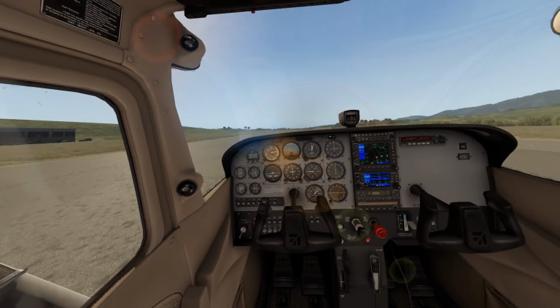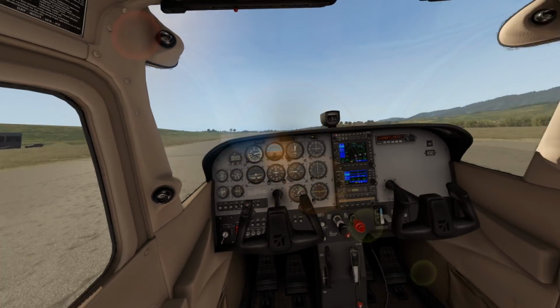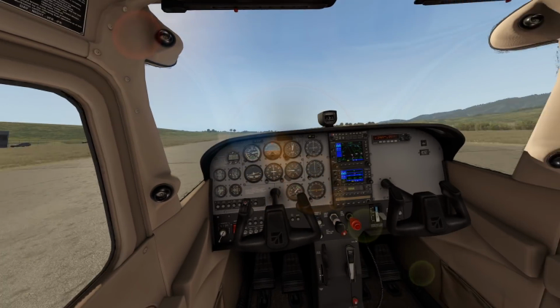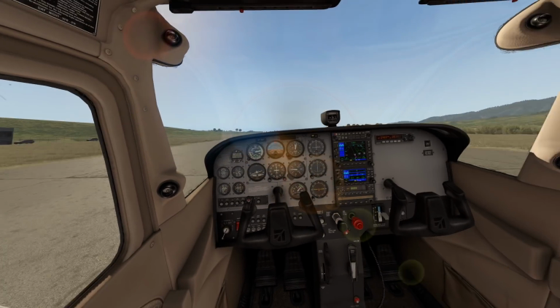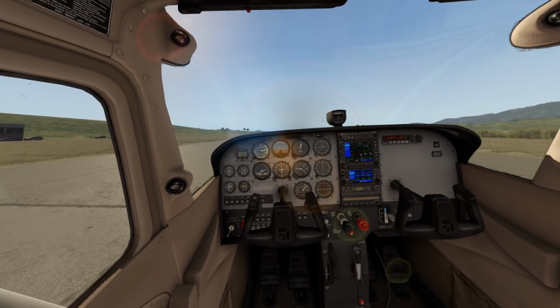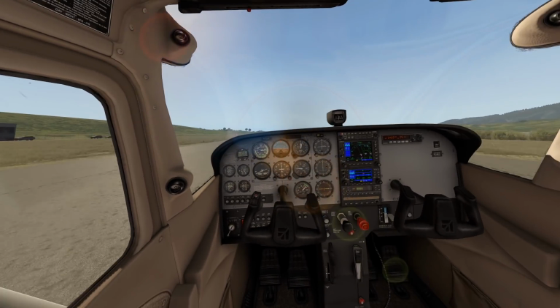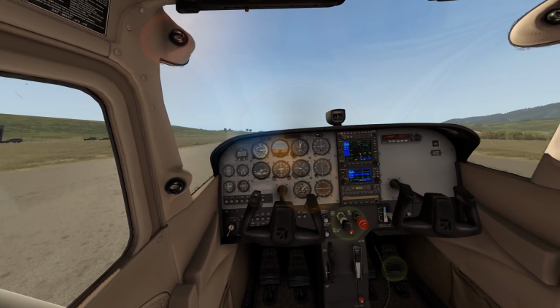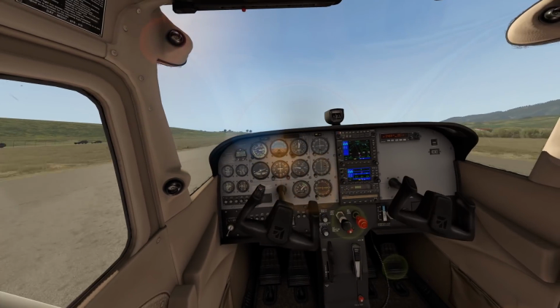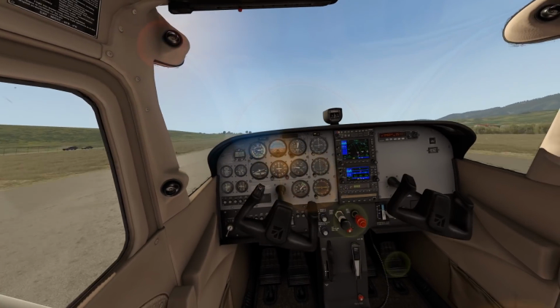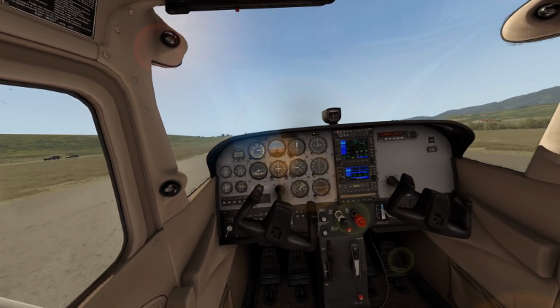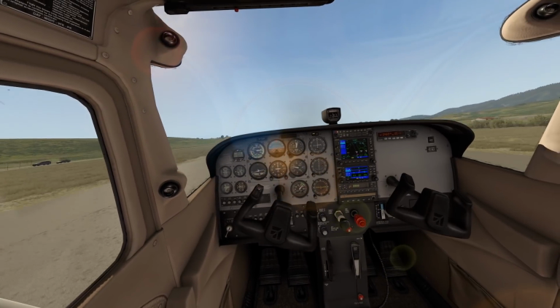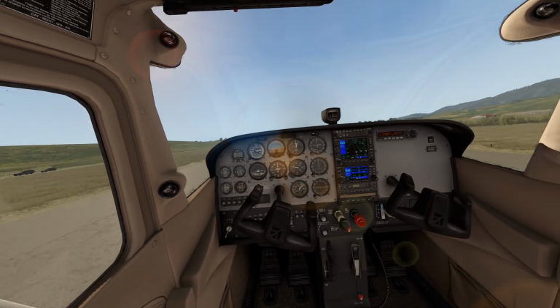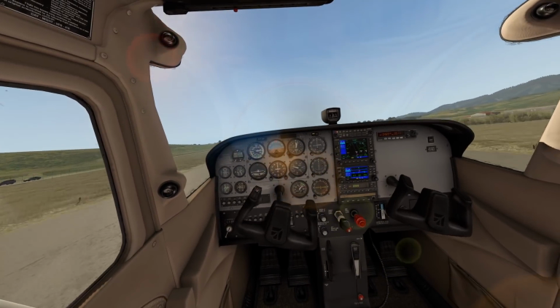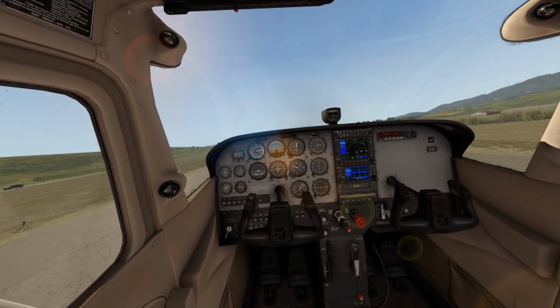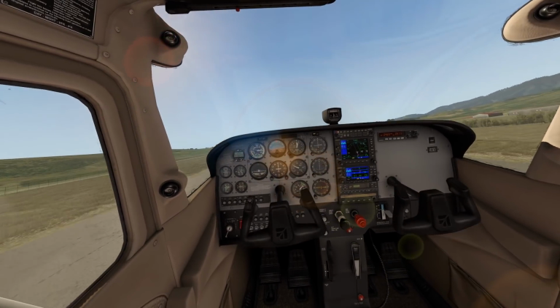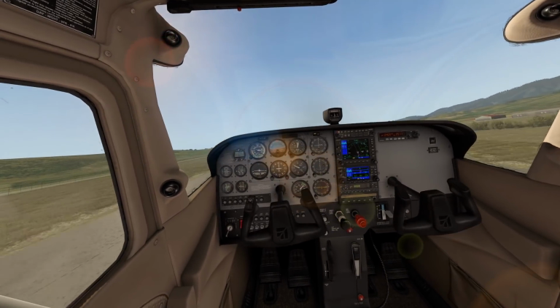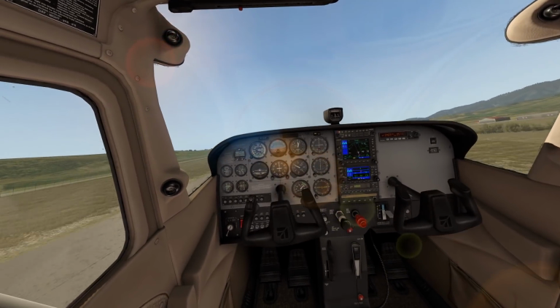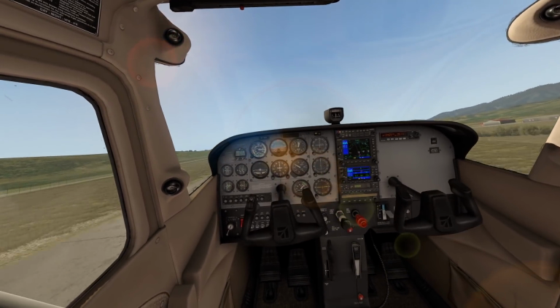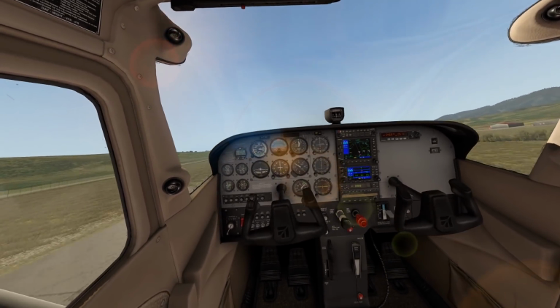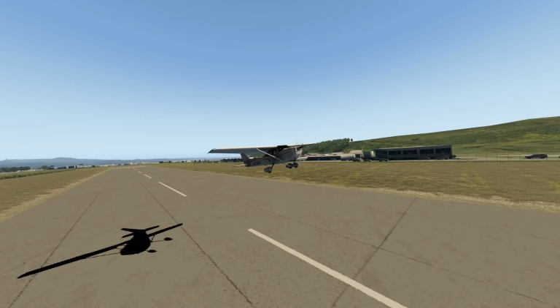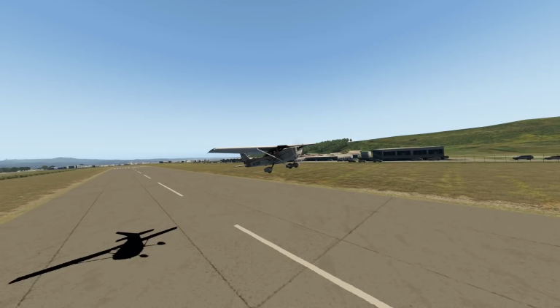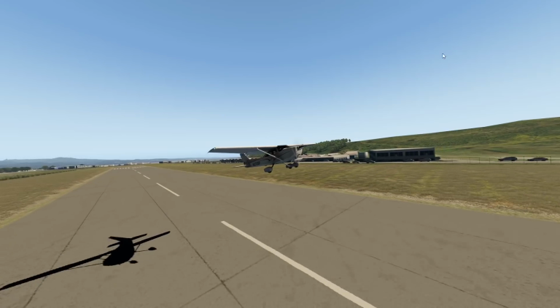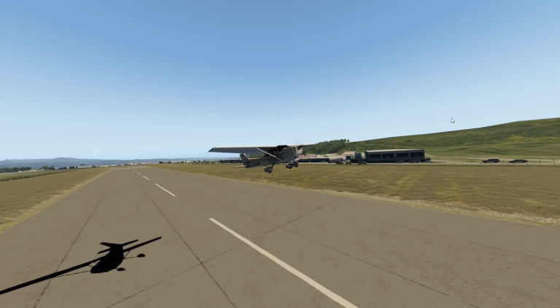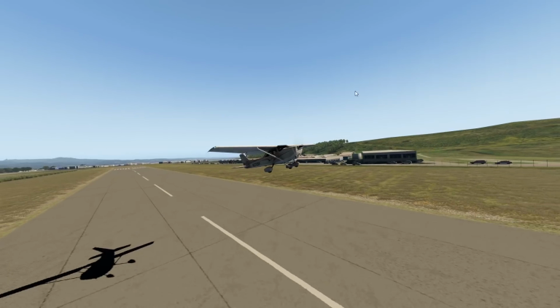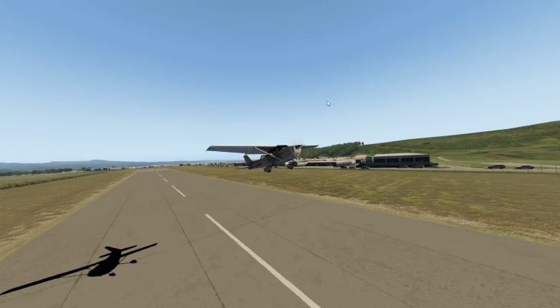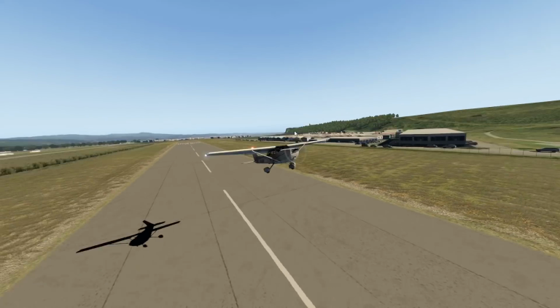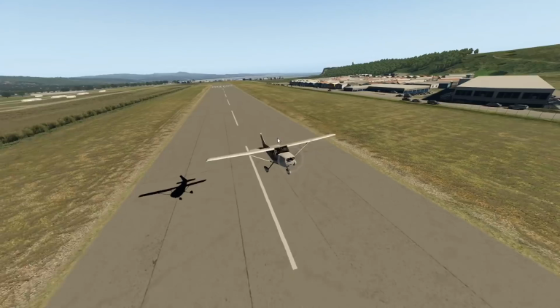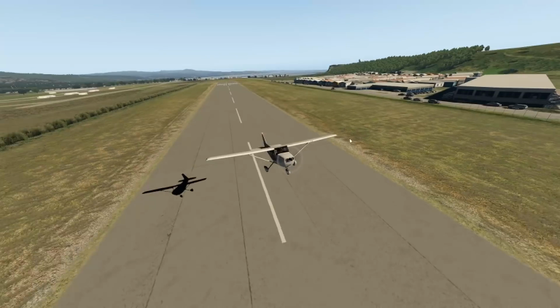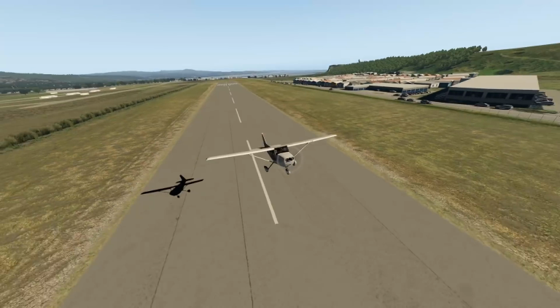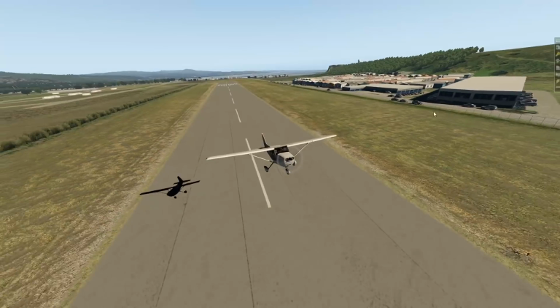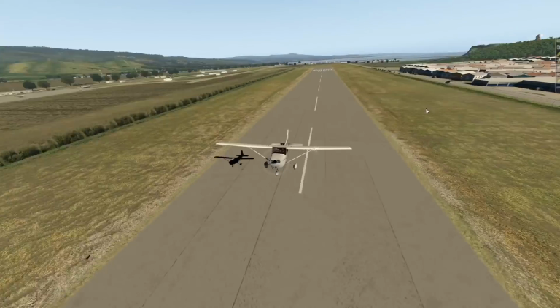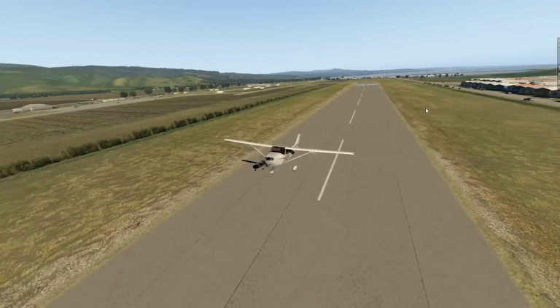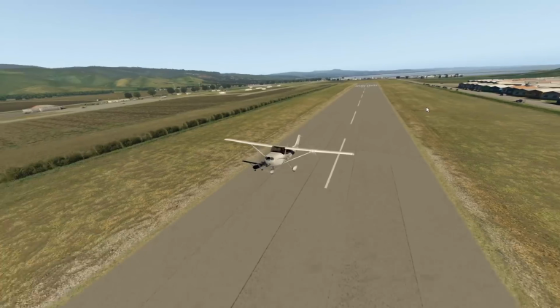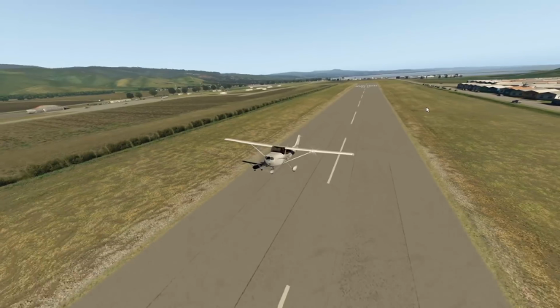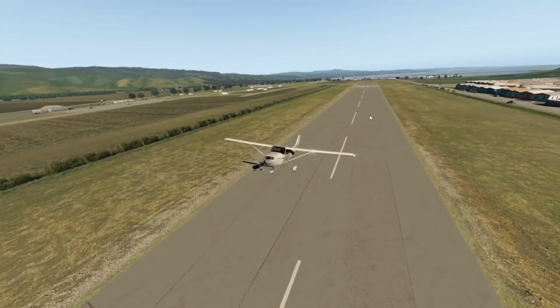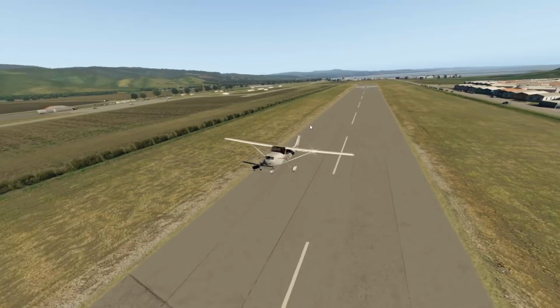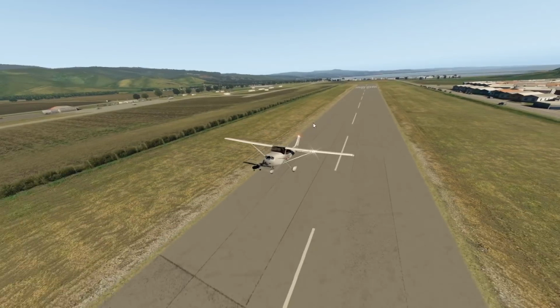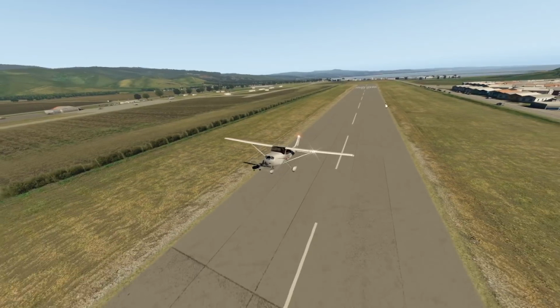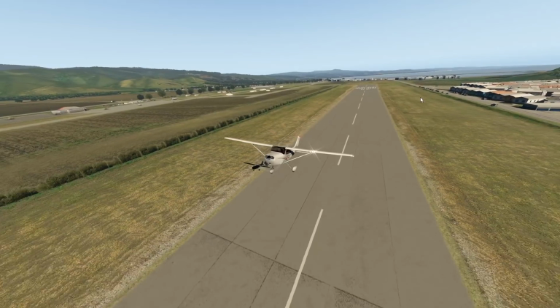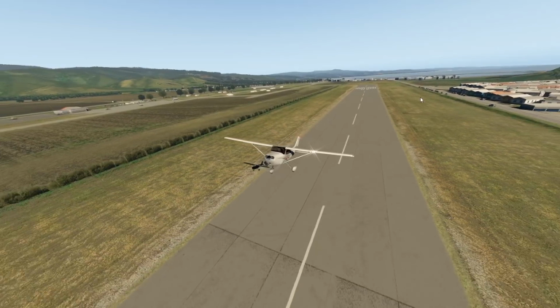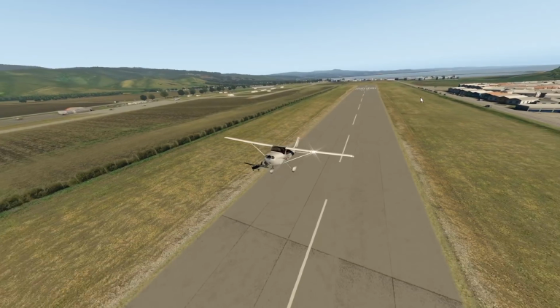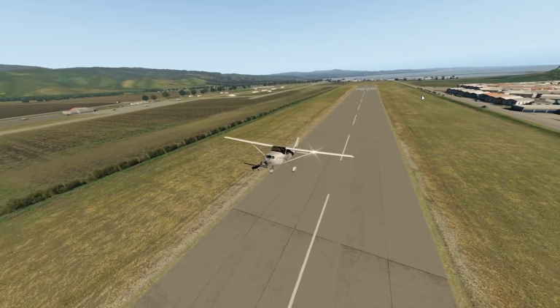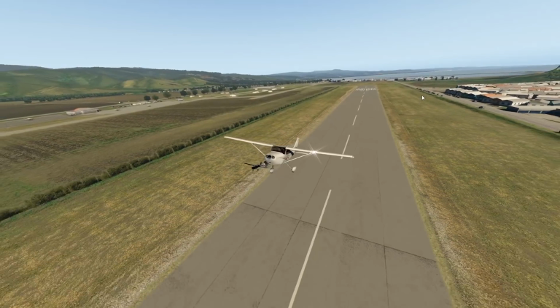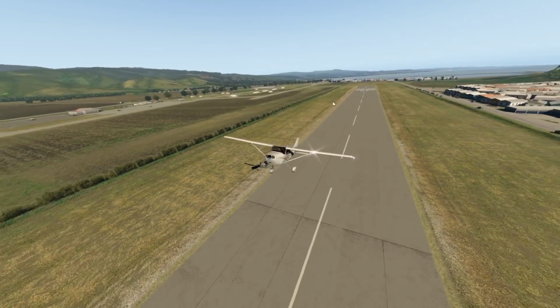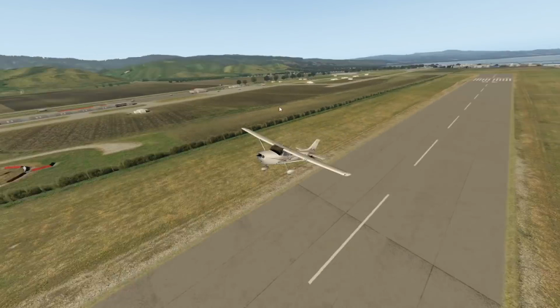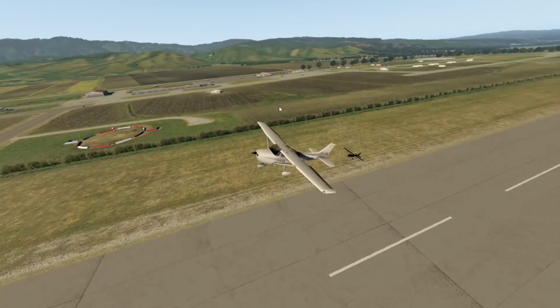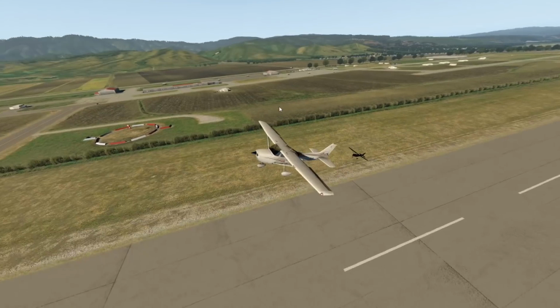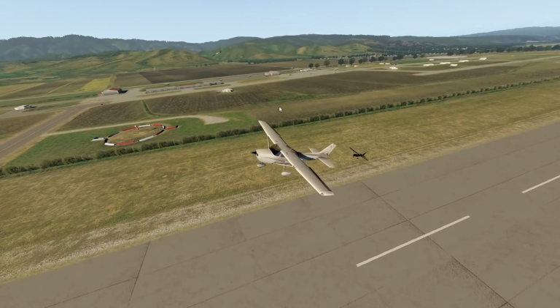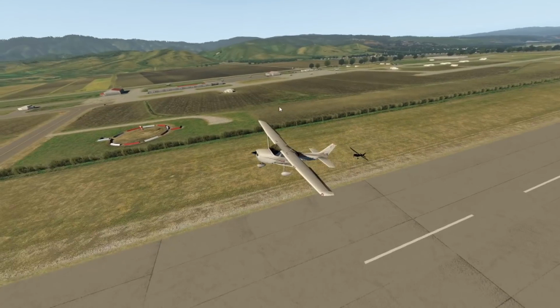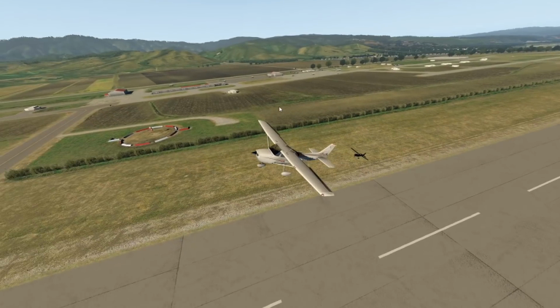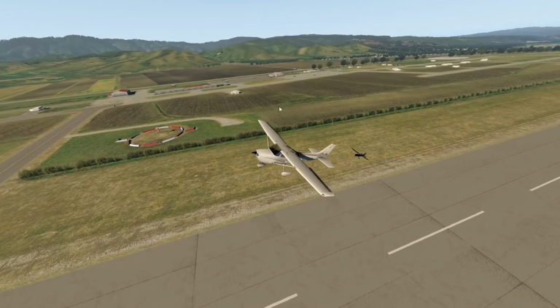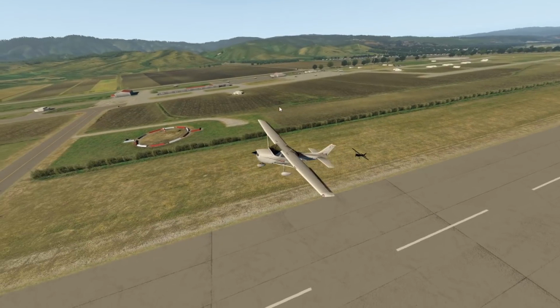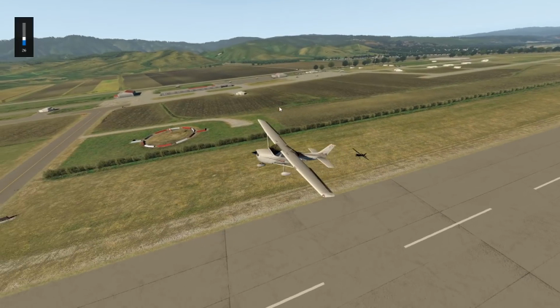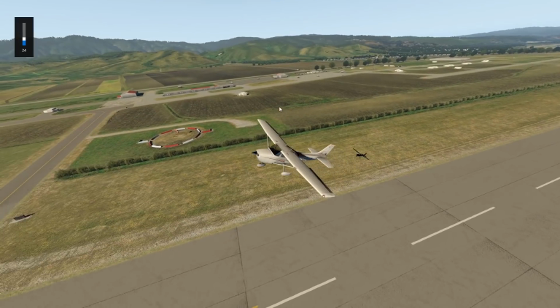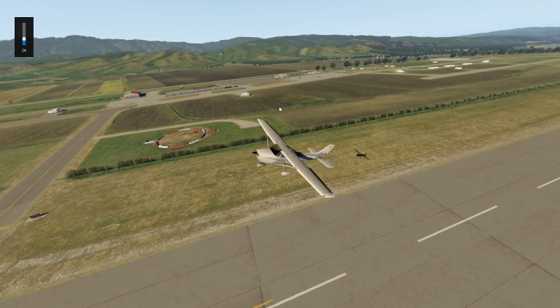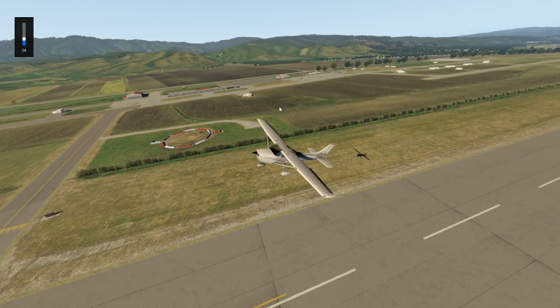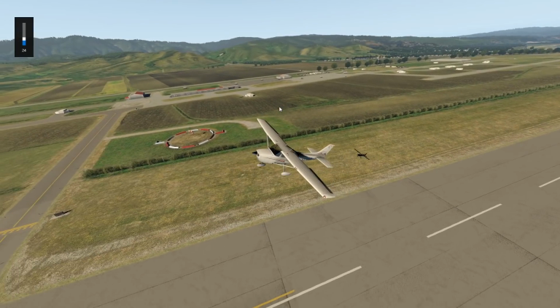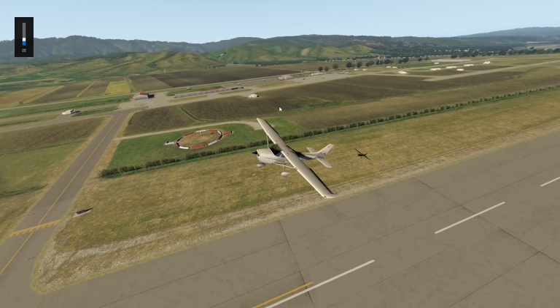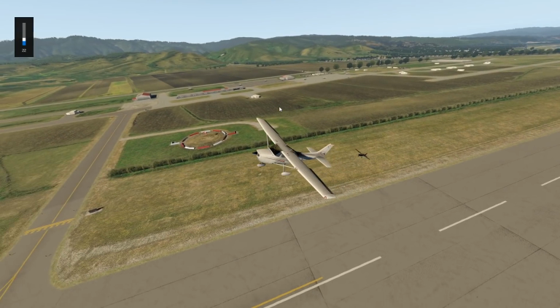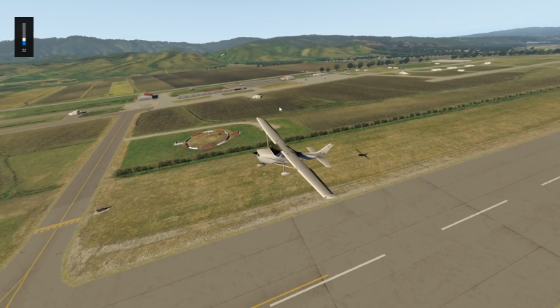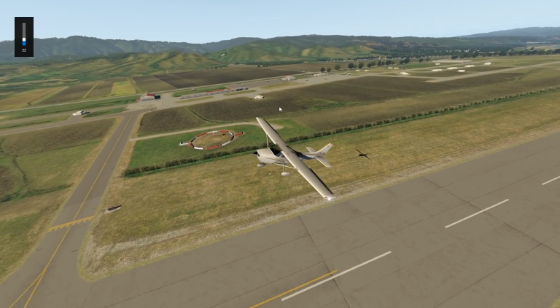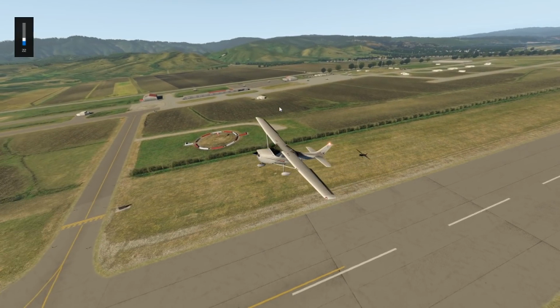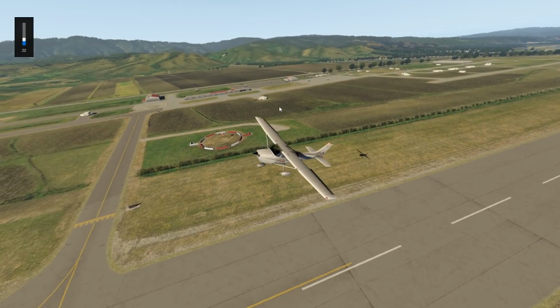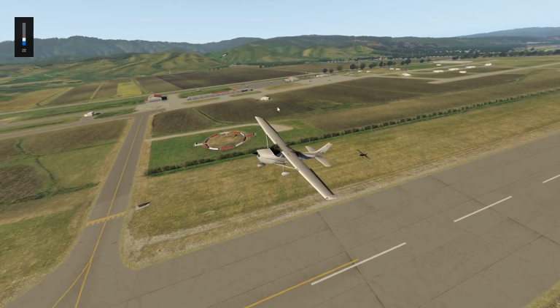Let's see if that's true. We have just taken off a Cessna out of Half Moon Bay Airport. Obviously we didn't use the whole runway.